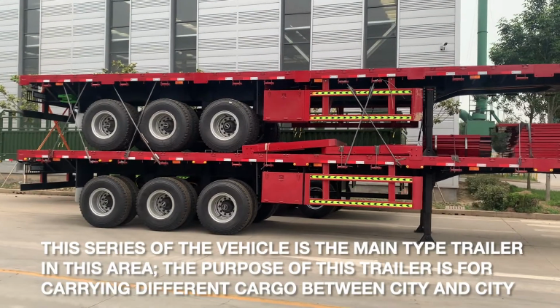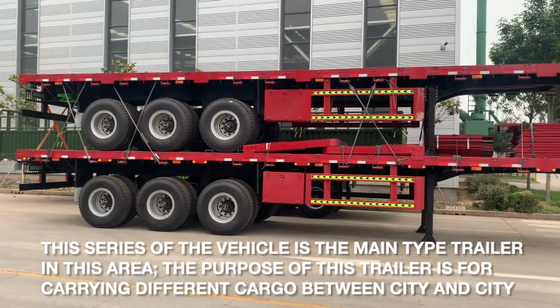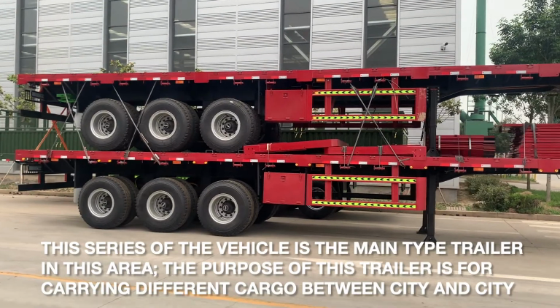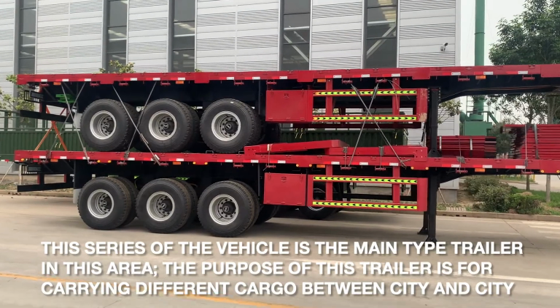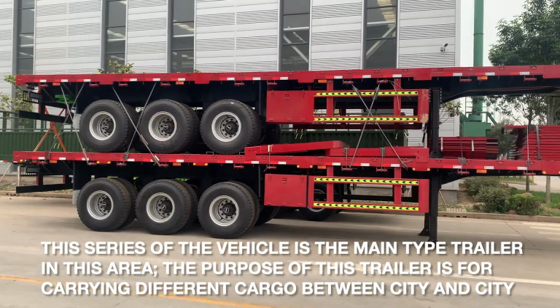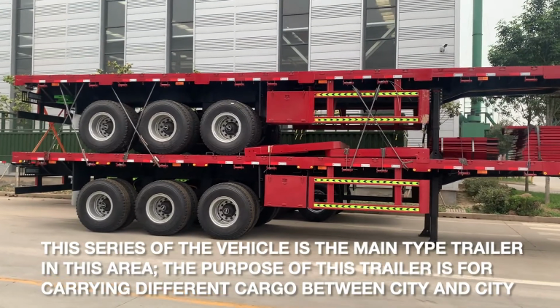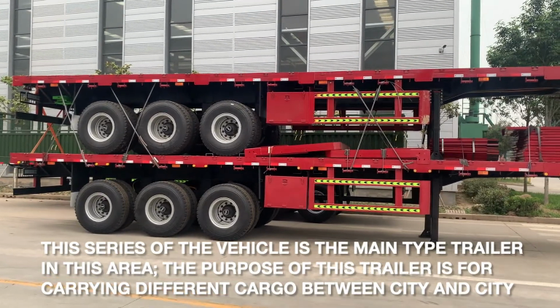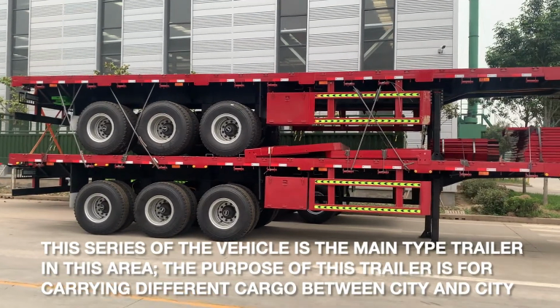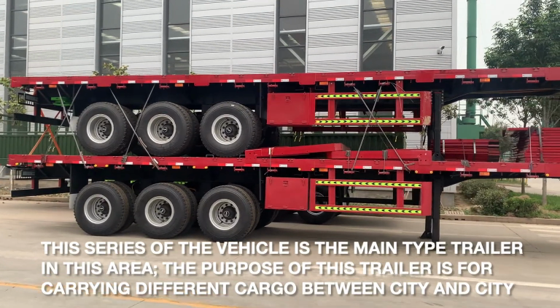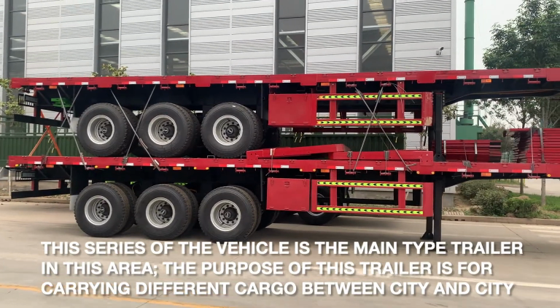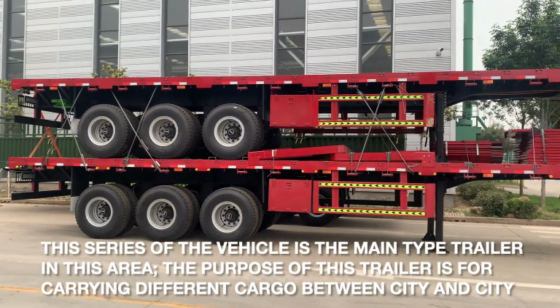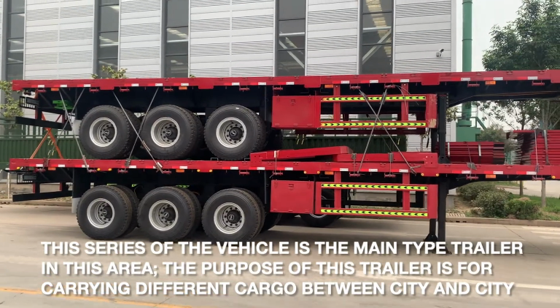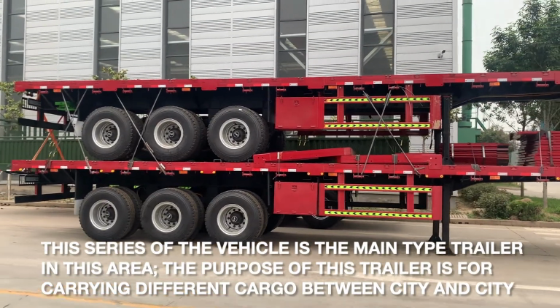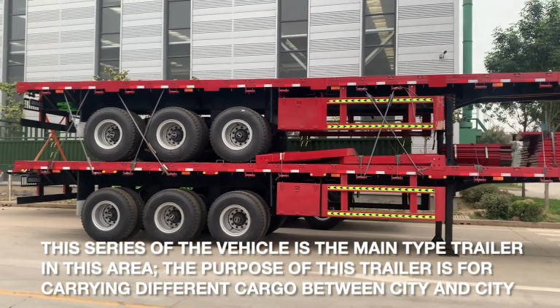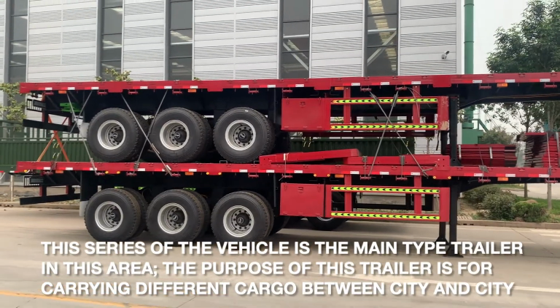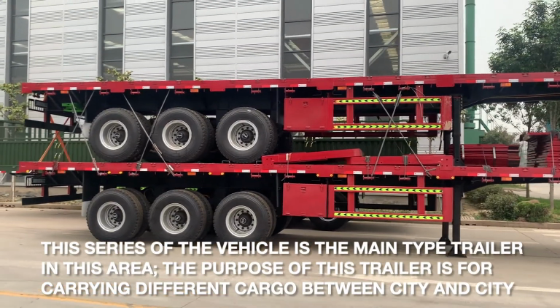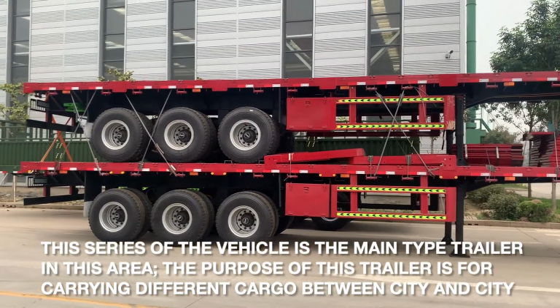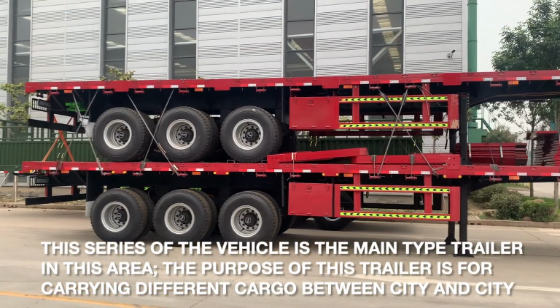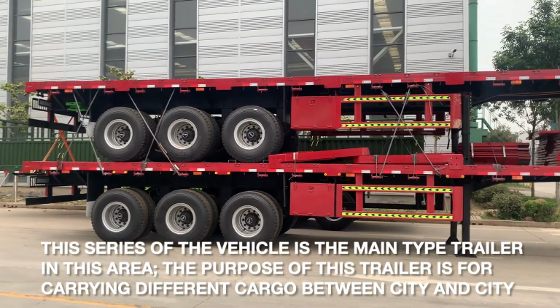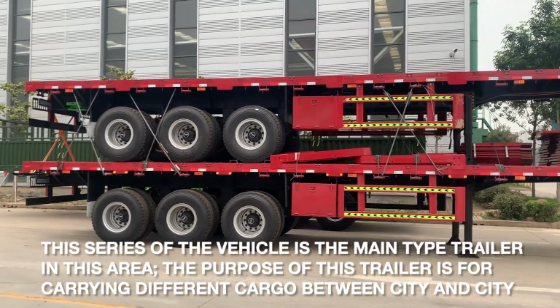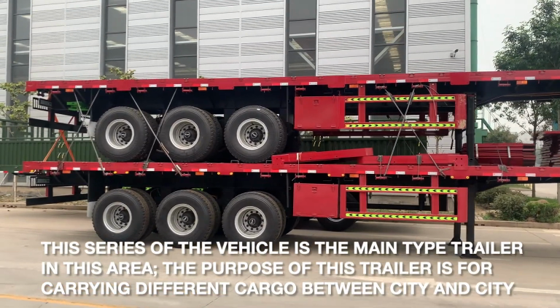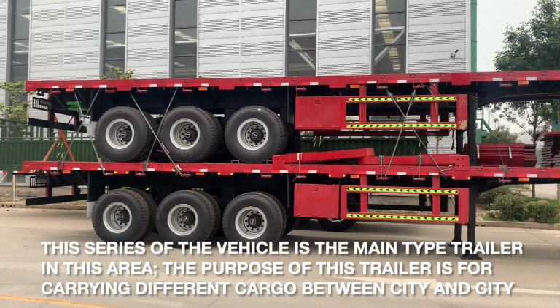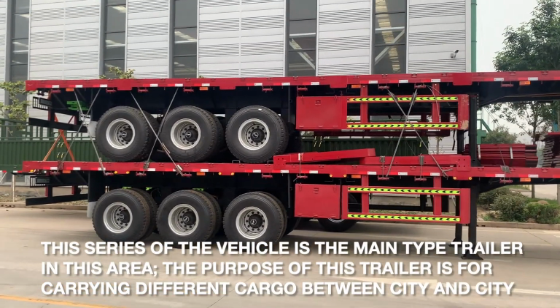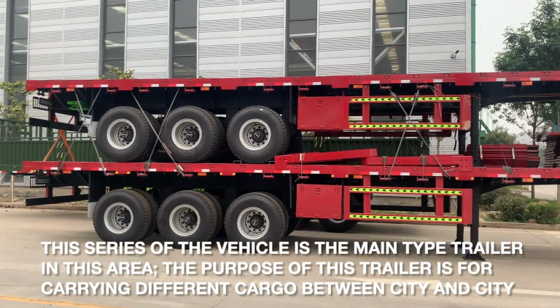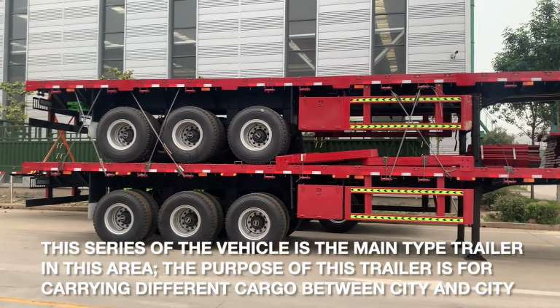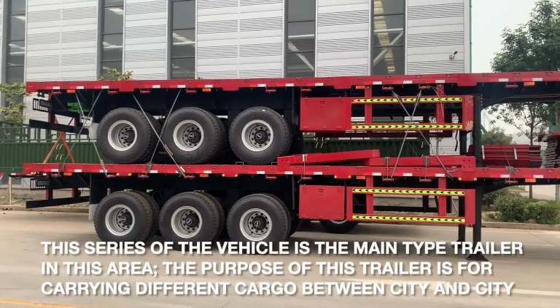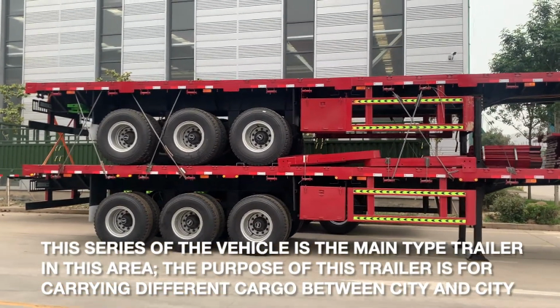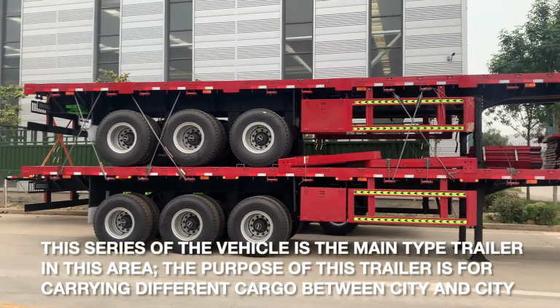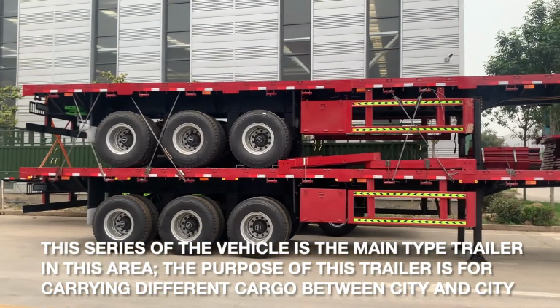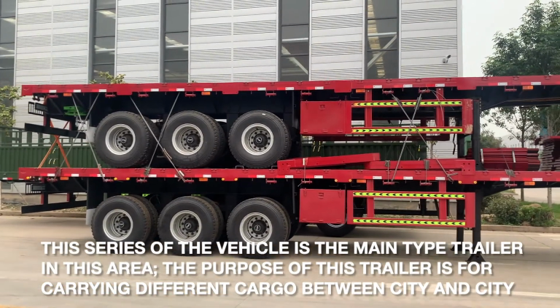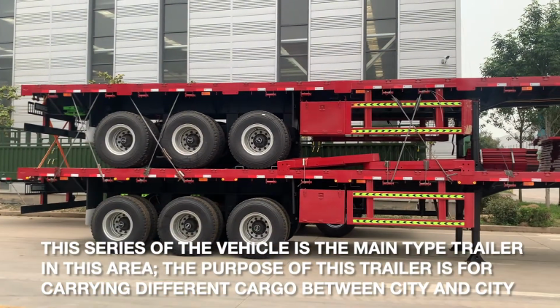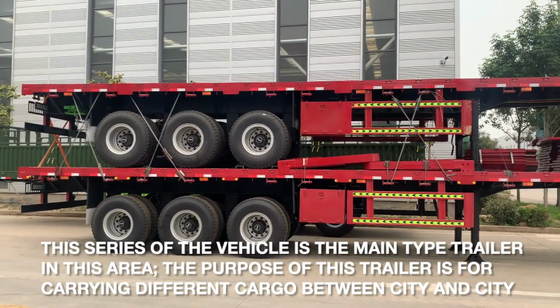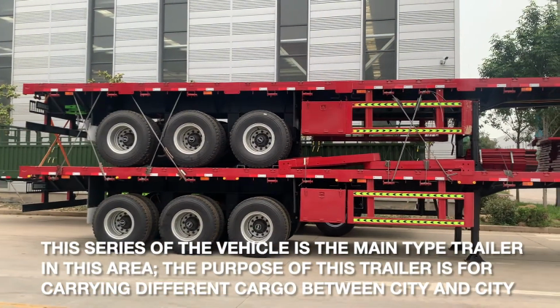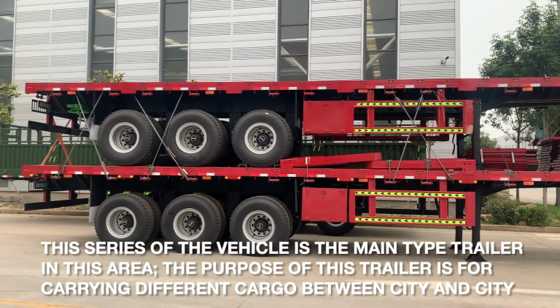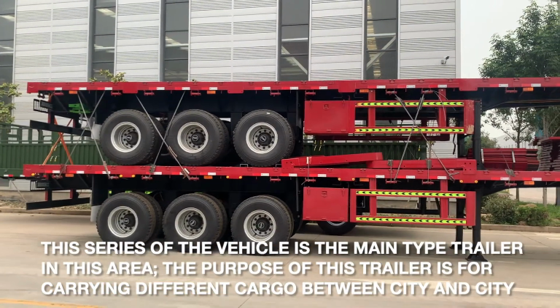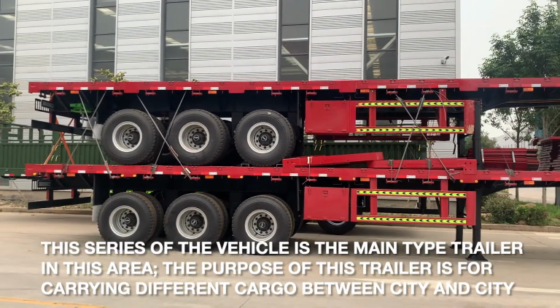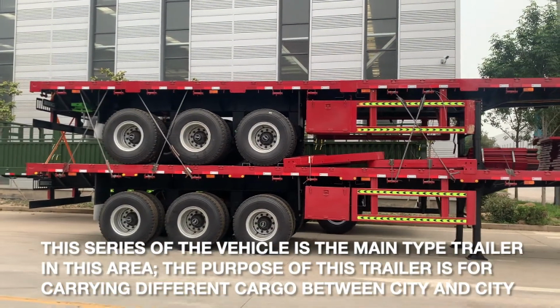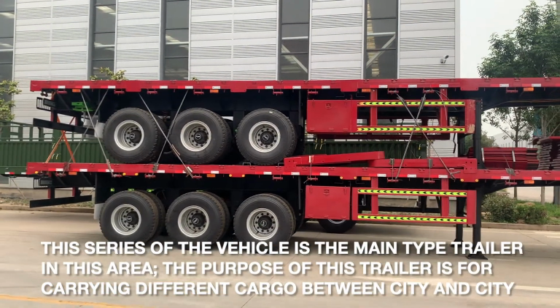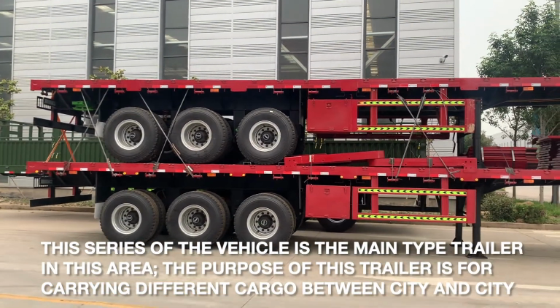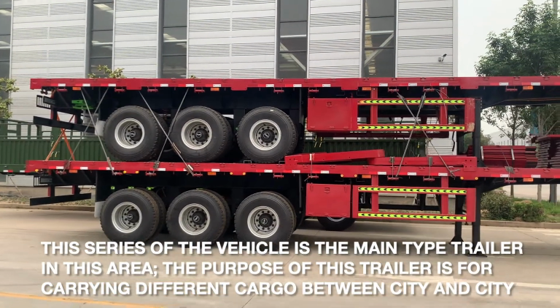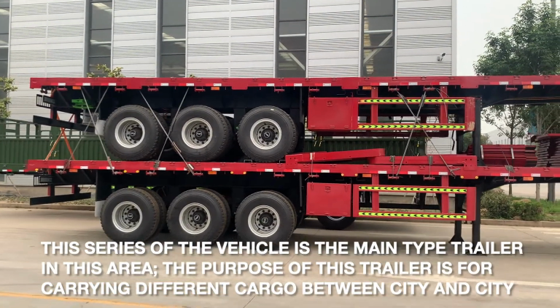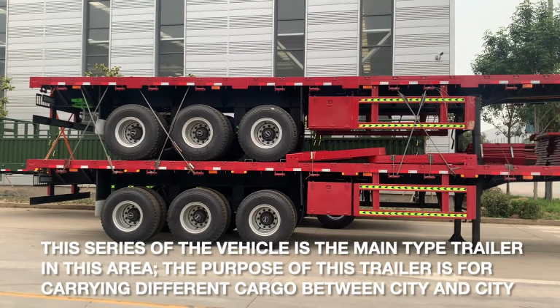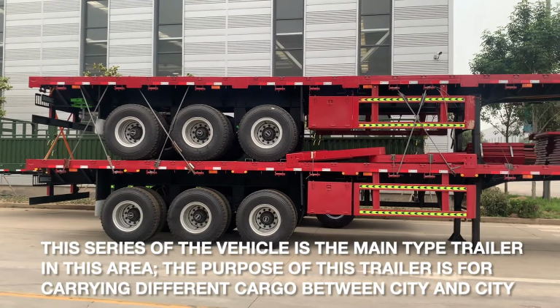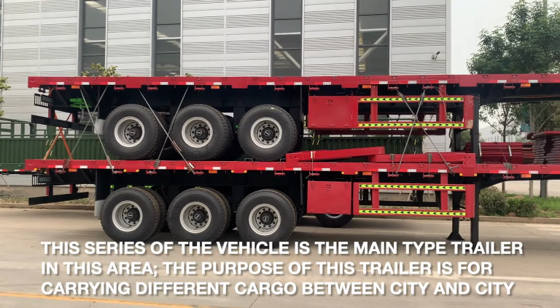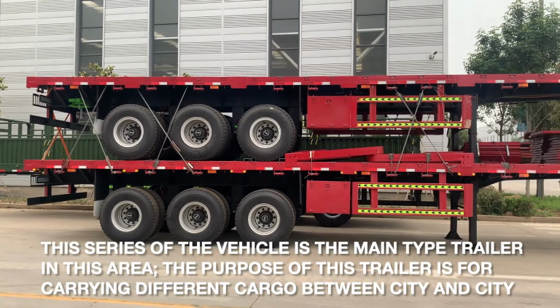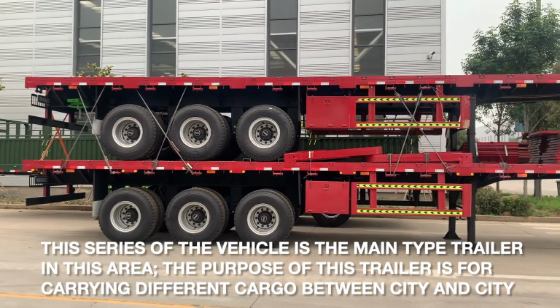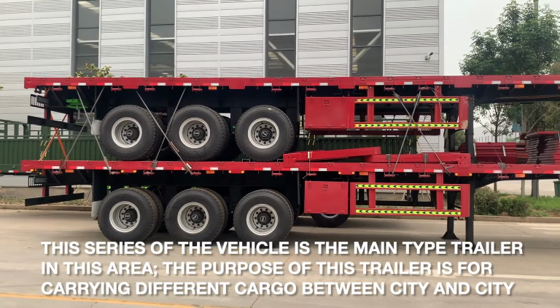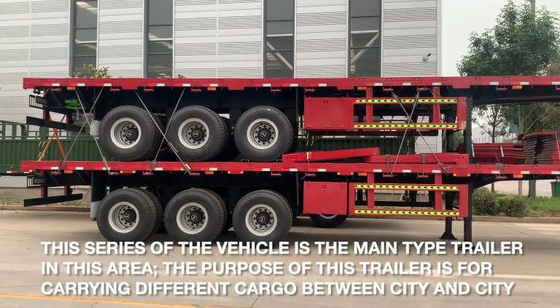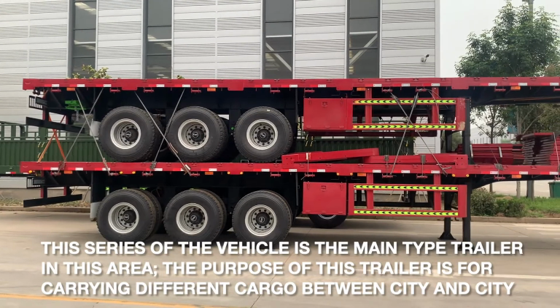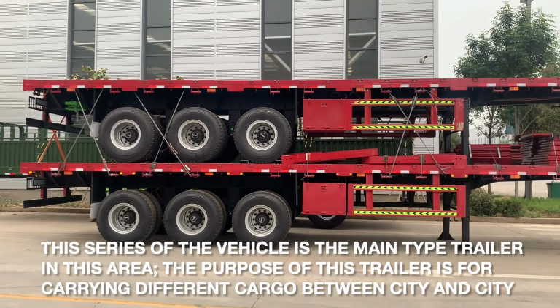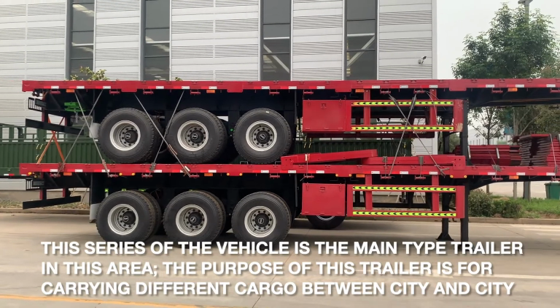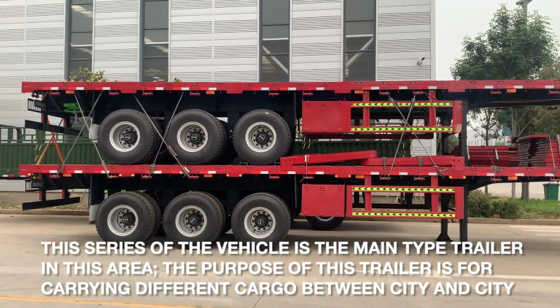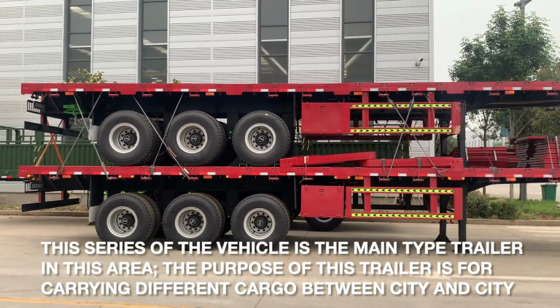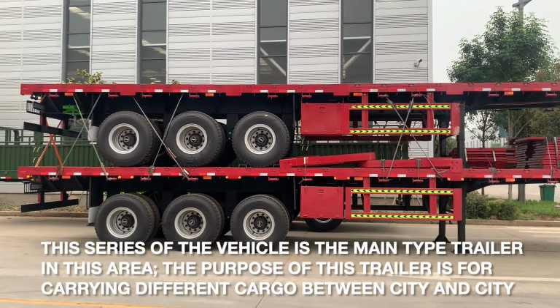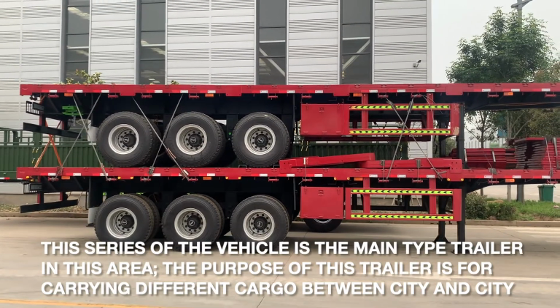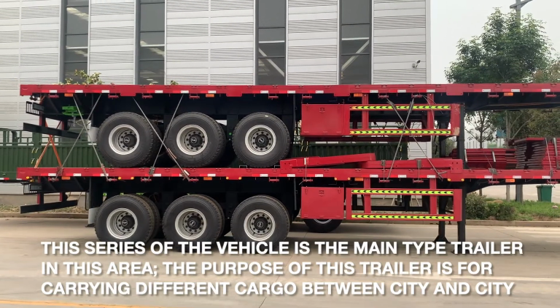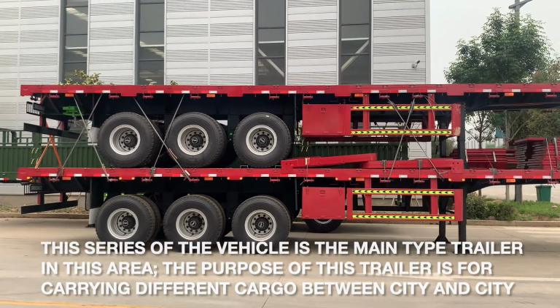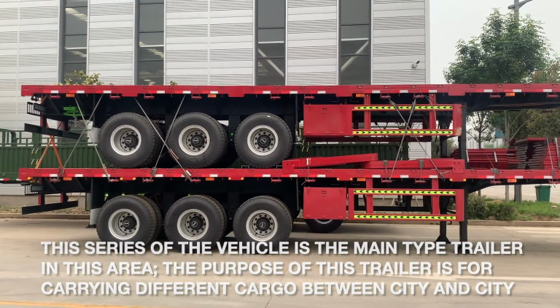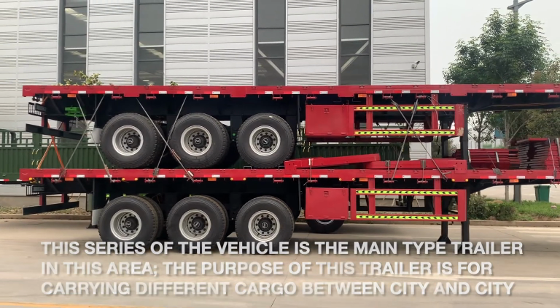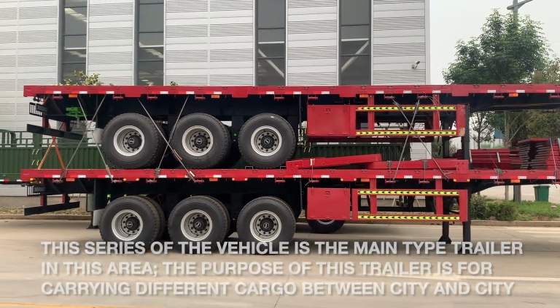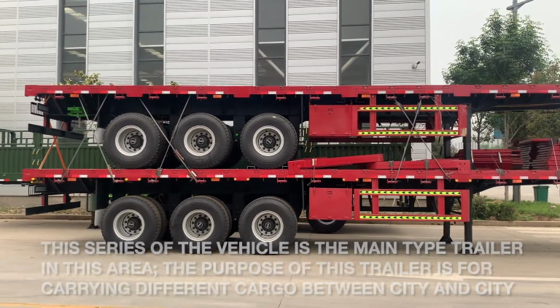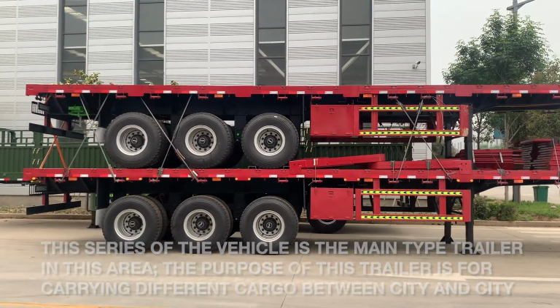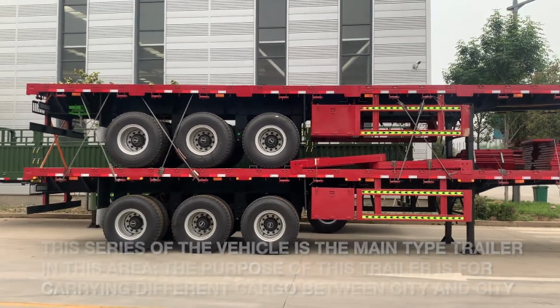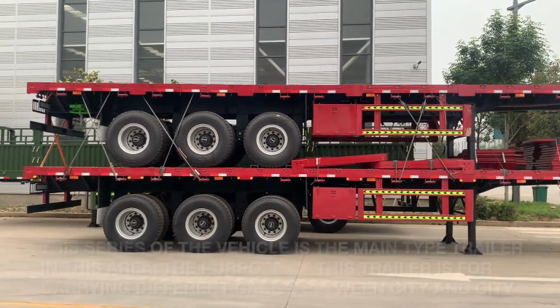The purpose of this trailer is for carrying different cargo between cities.